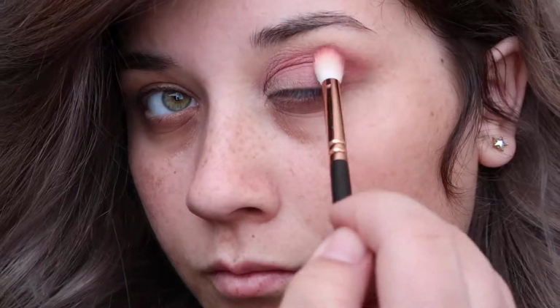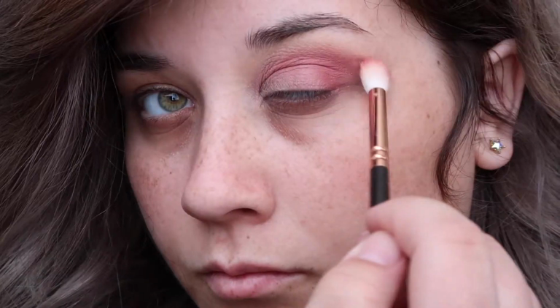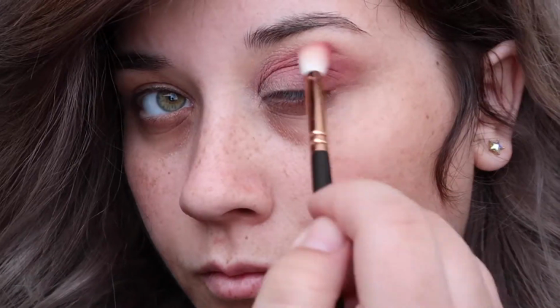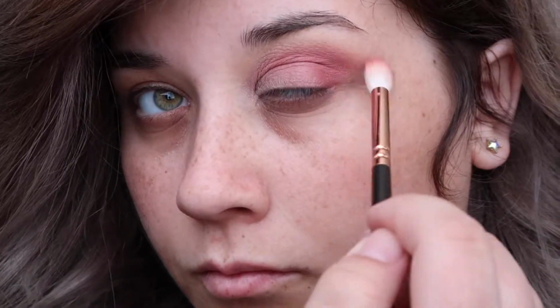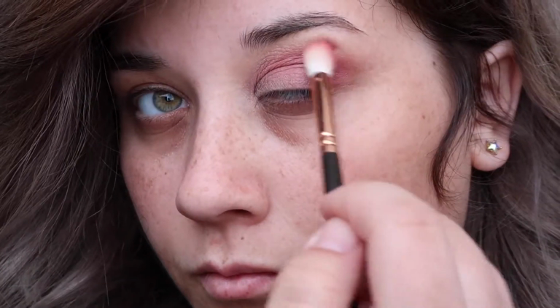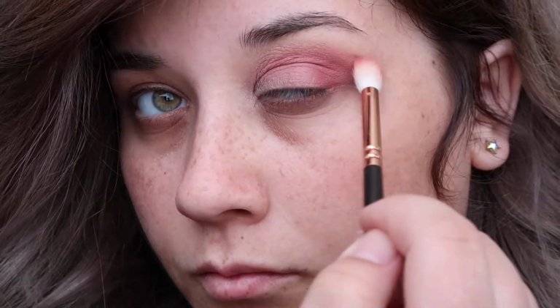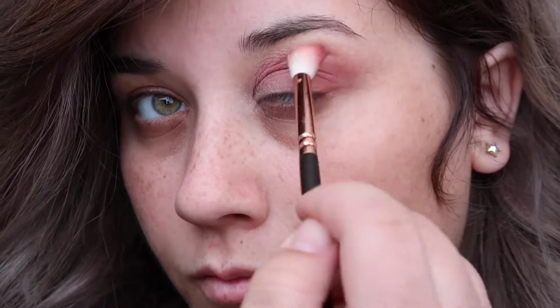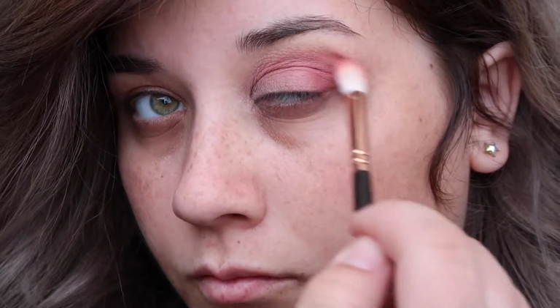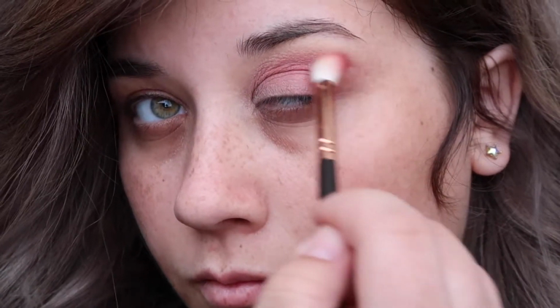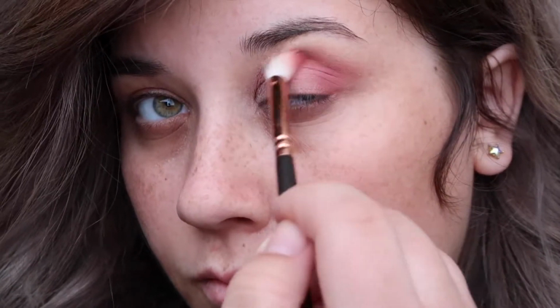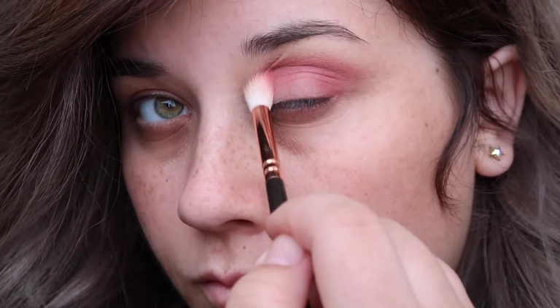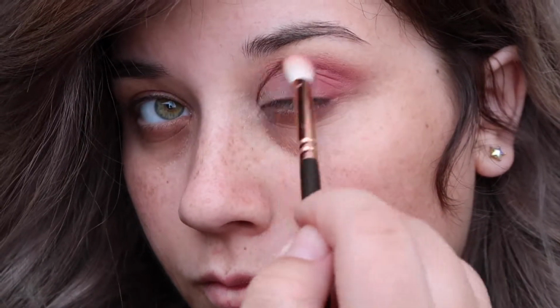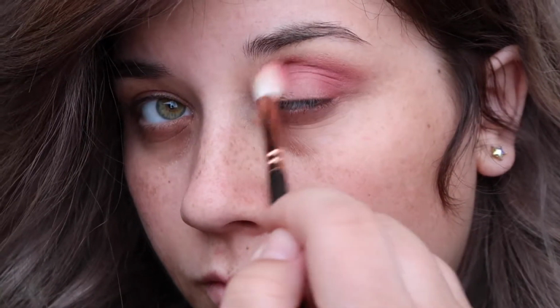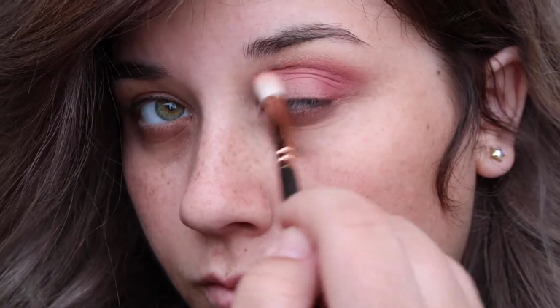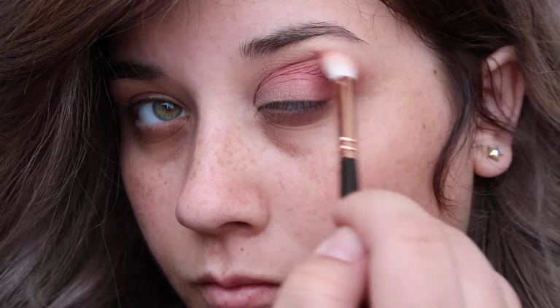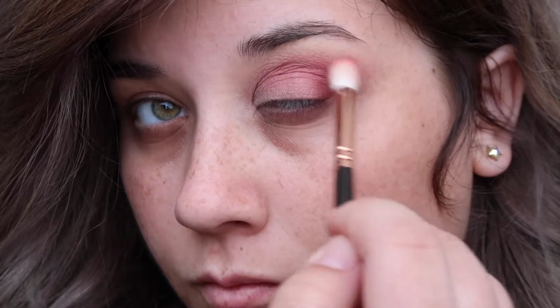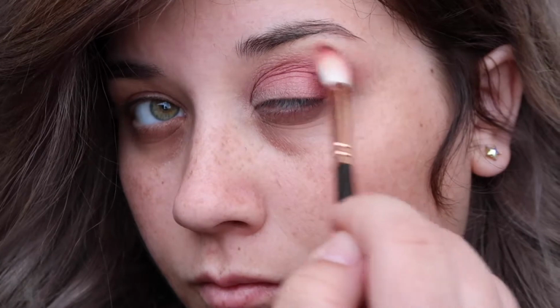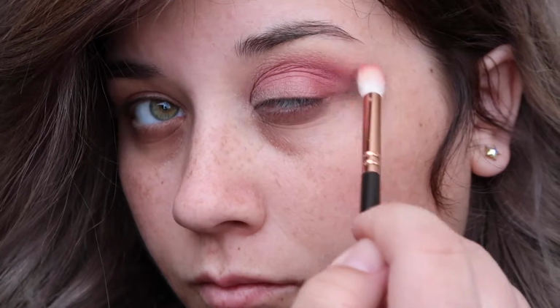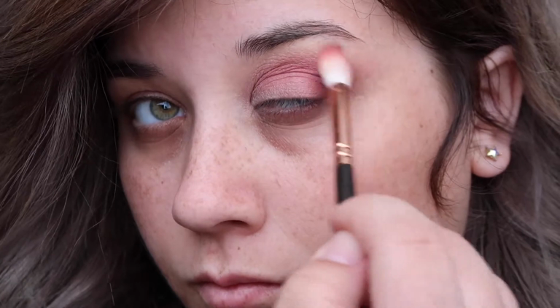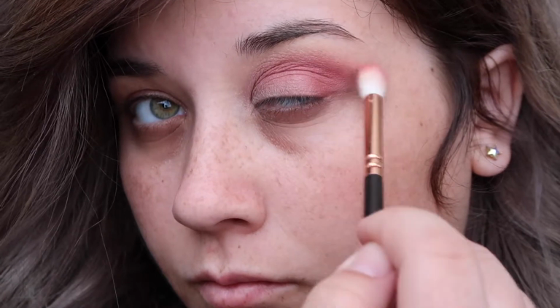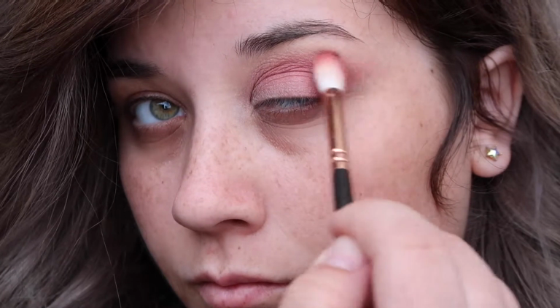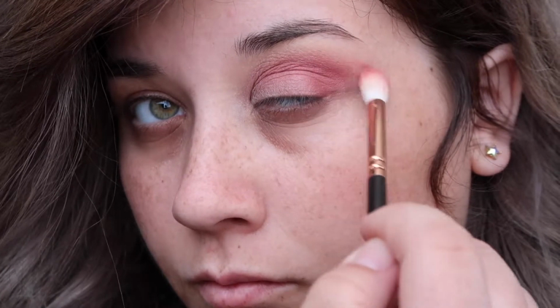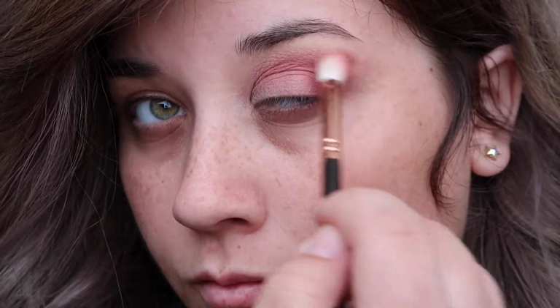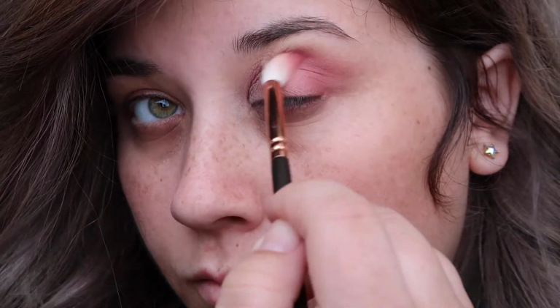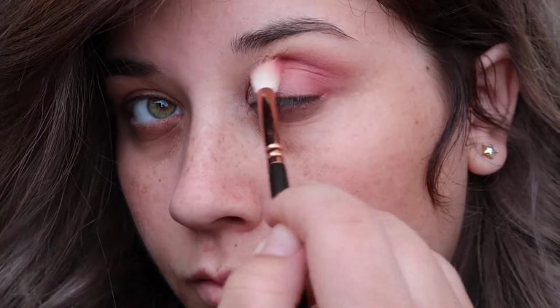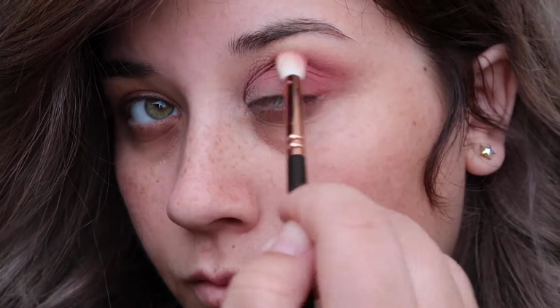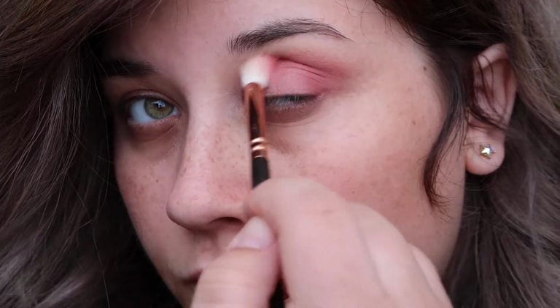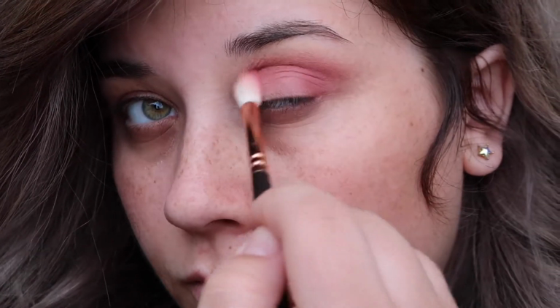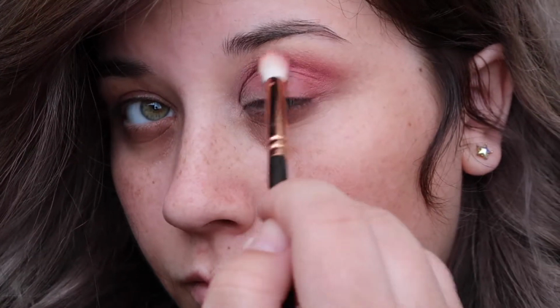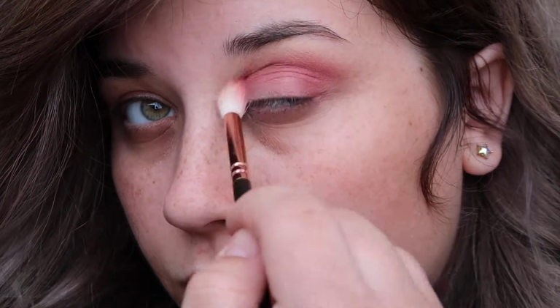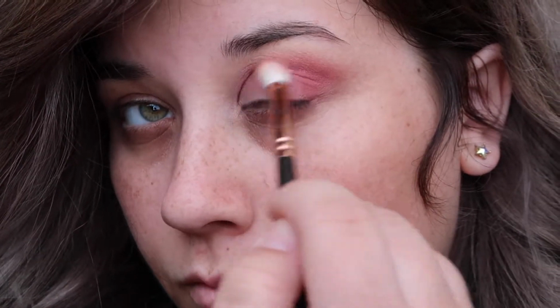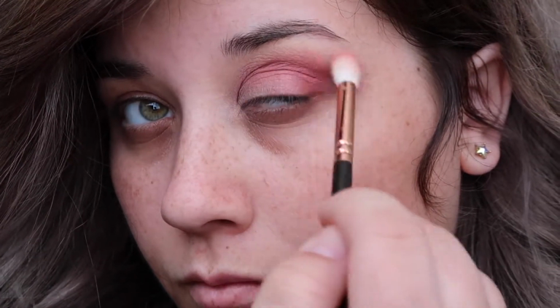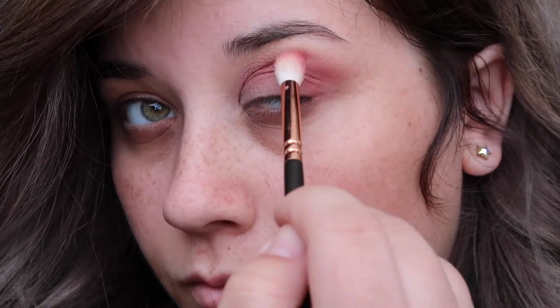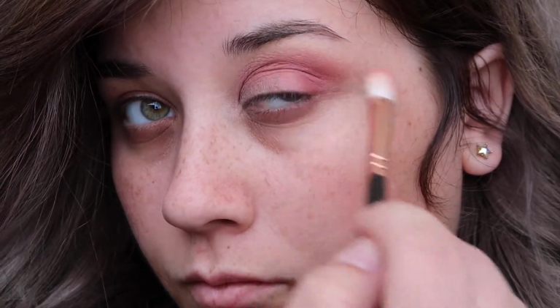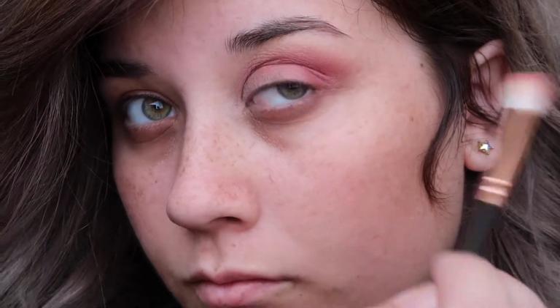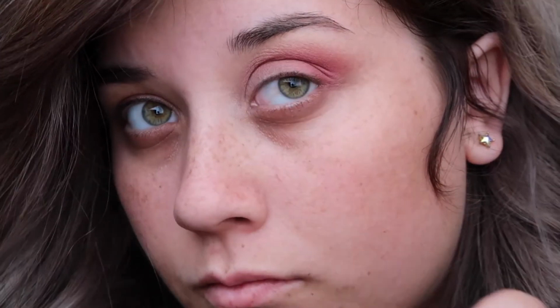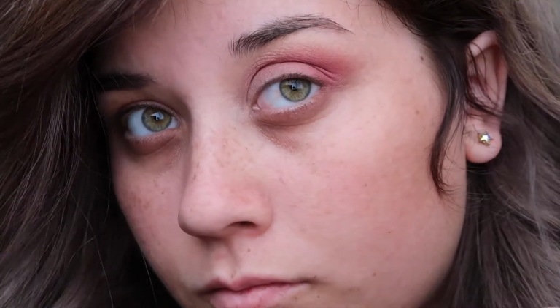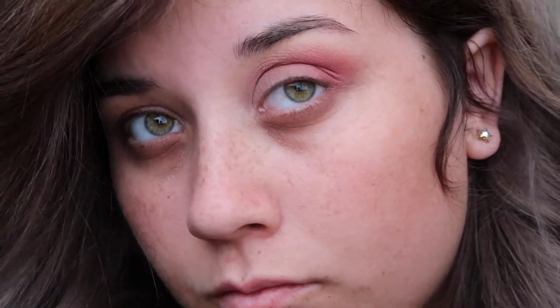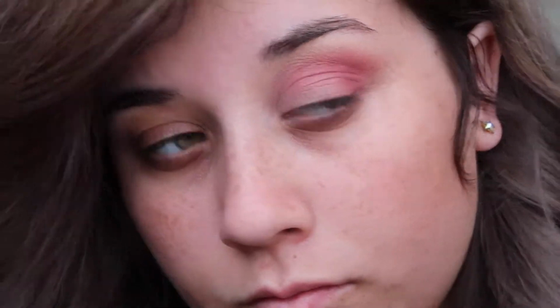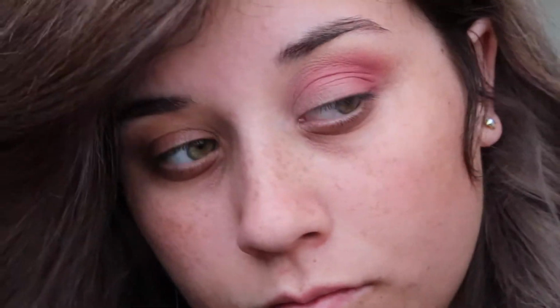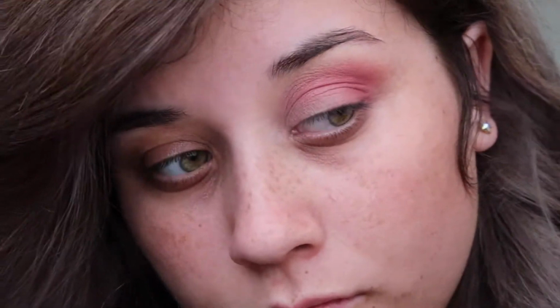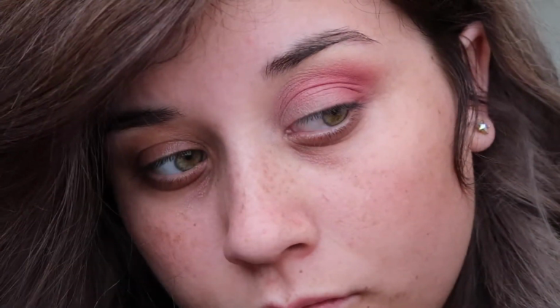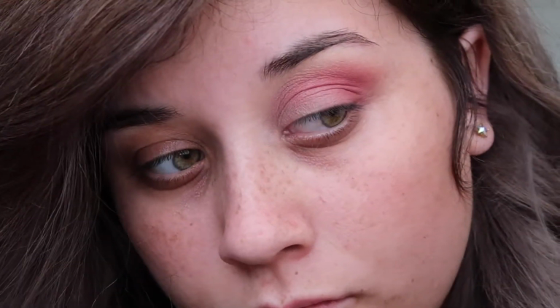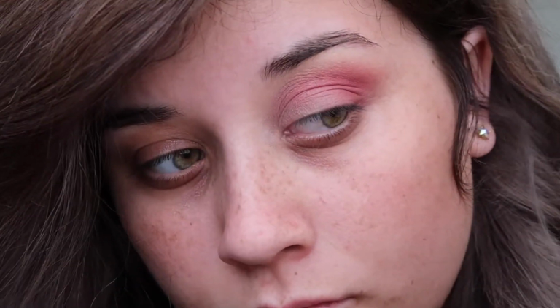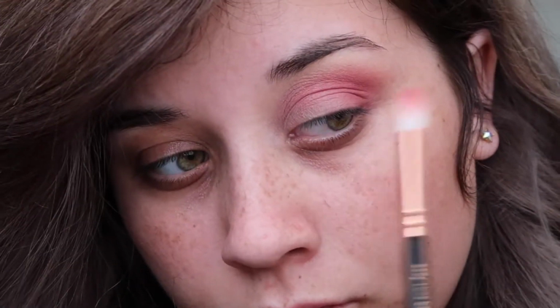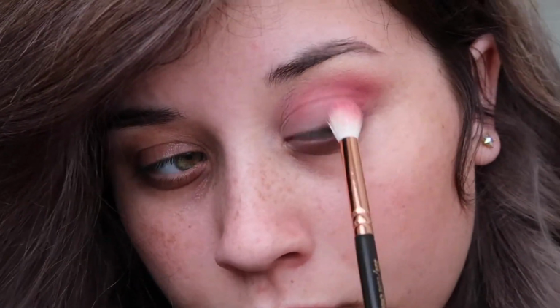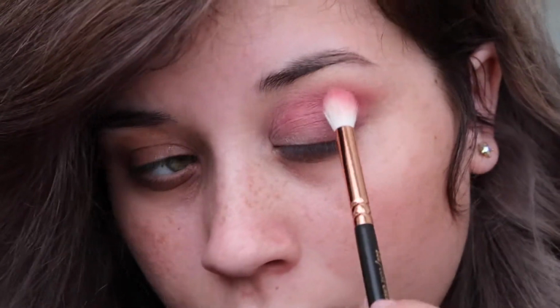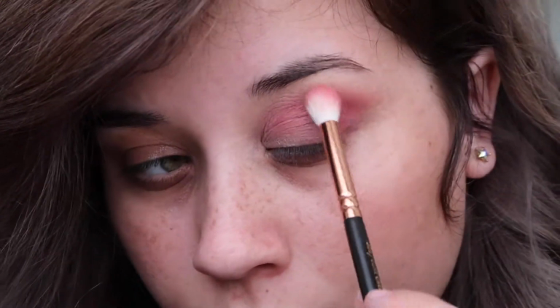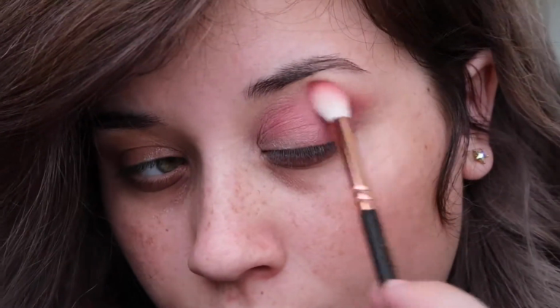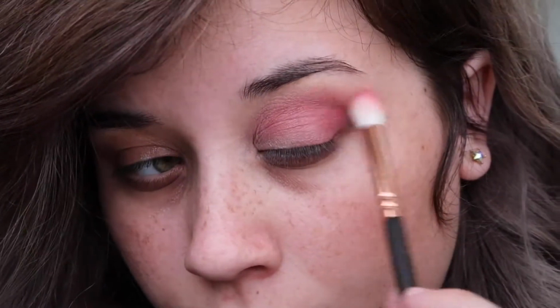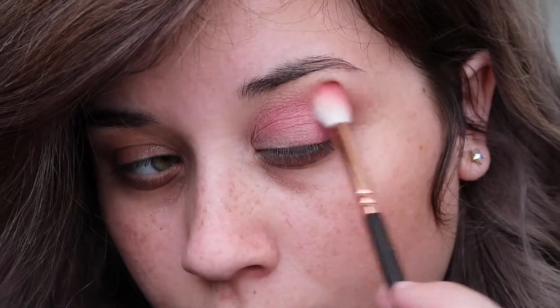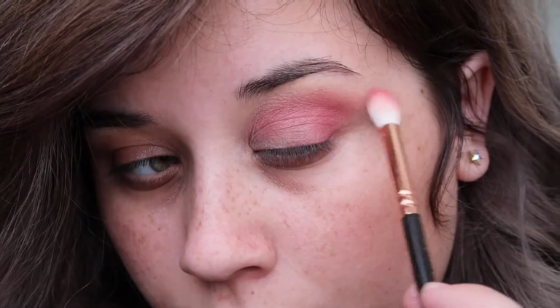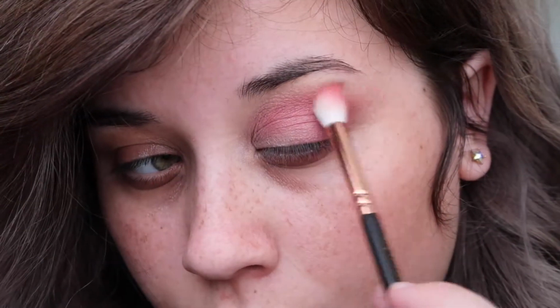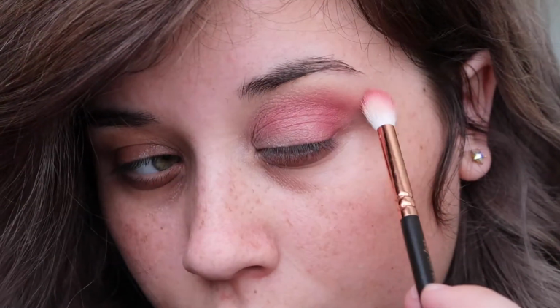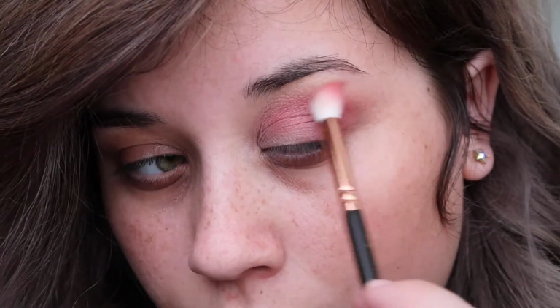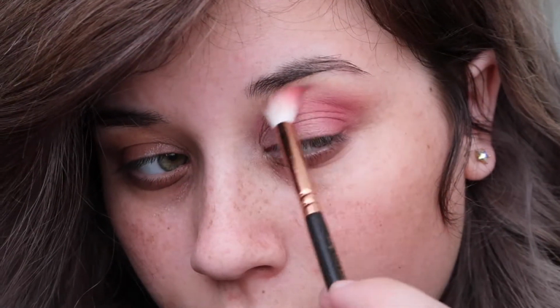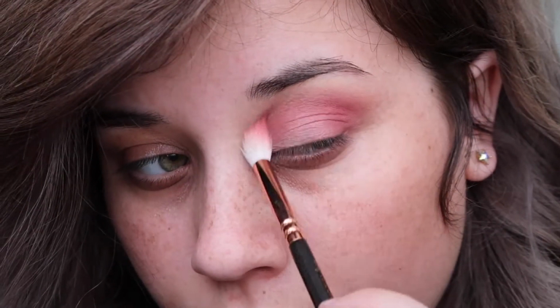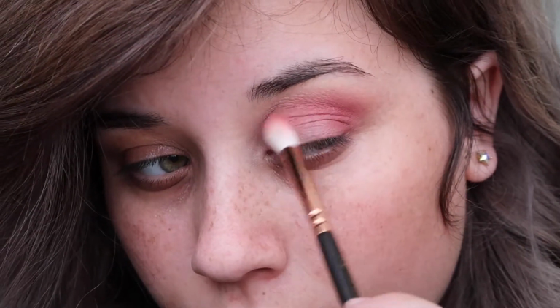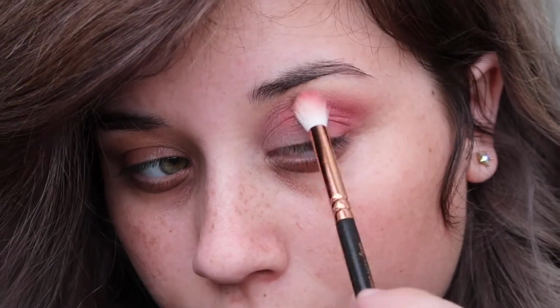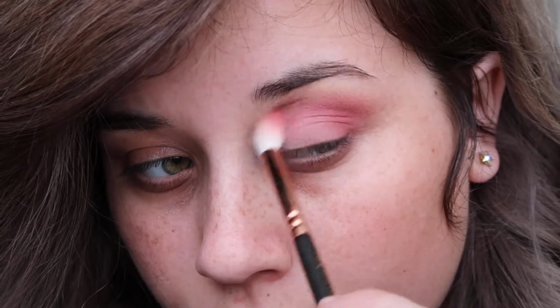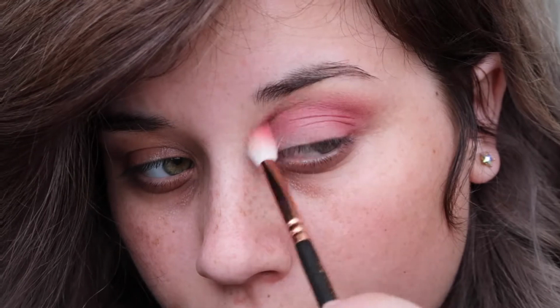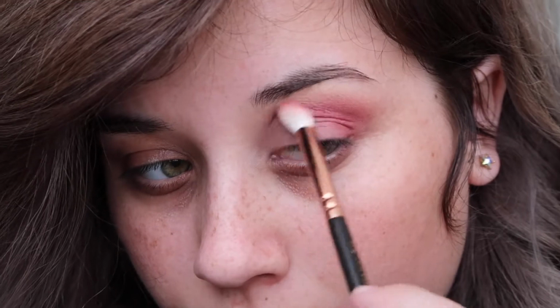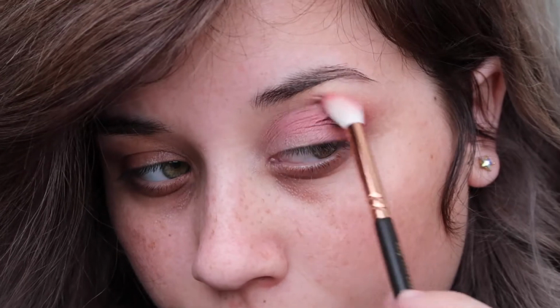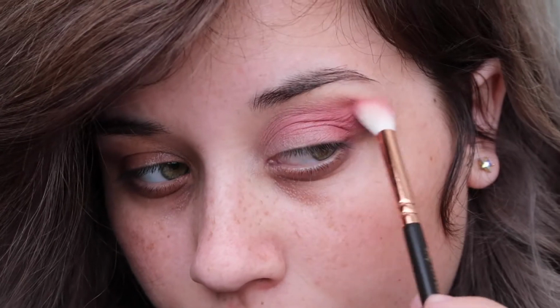After I blended it out more, I decided that I wanted the crease to be a little more darker, so I blended more of Uva into the crease and outer V of my eye.